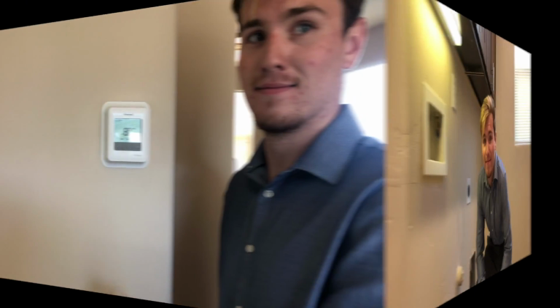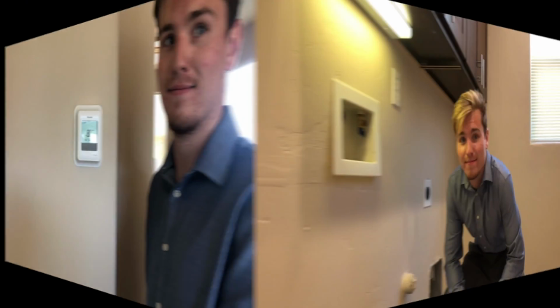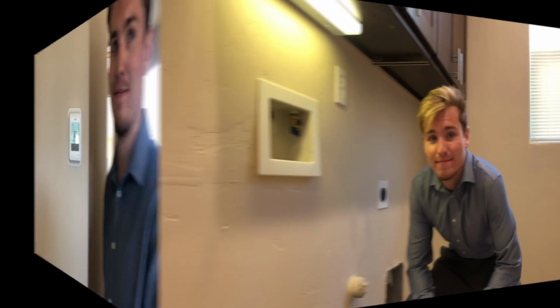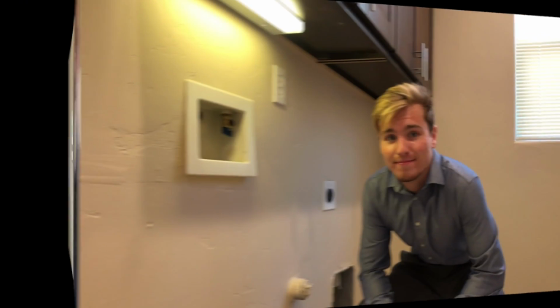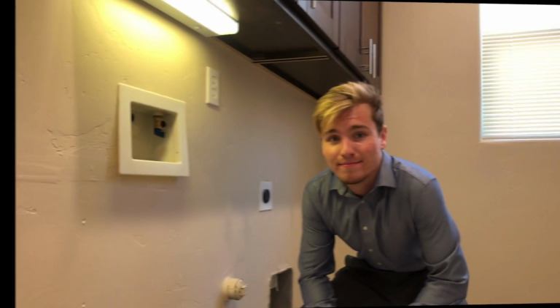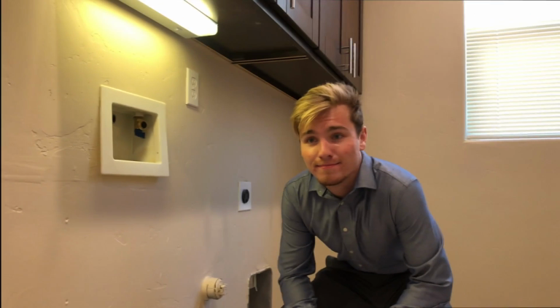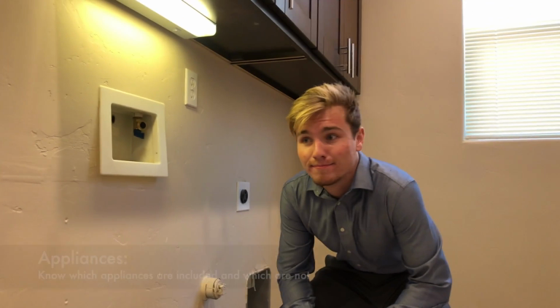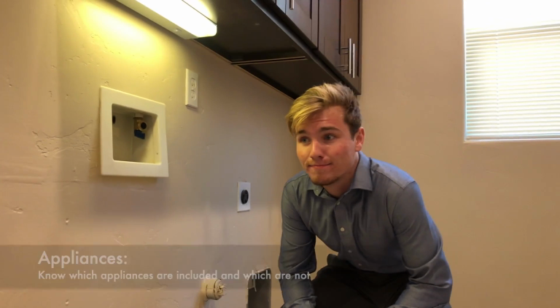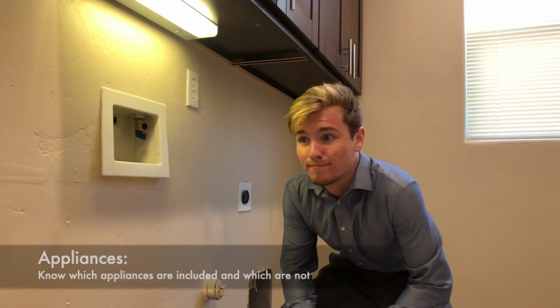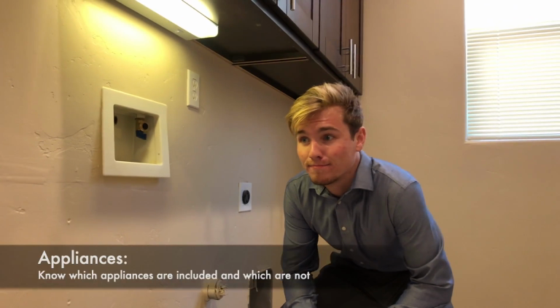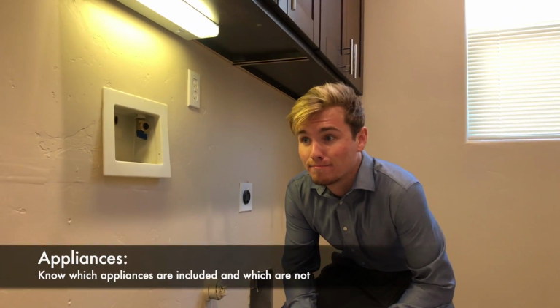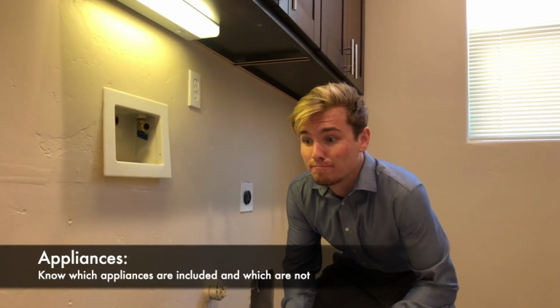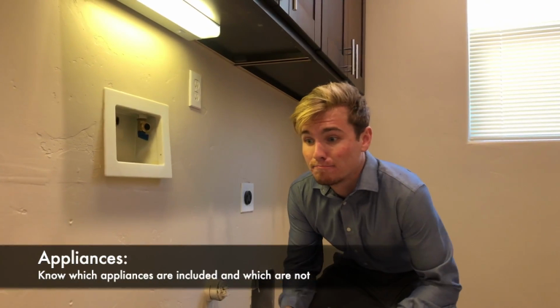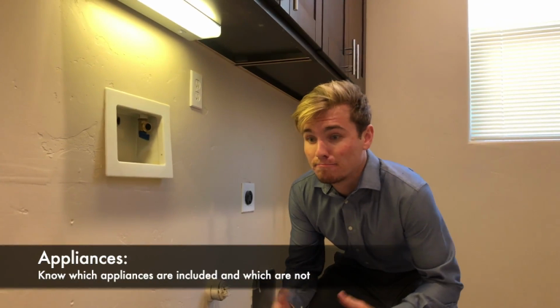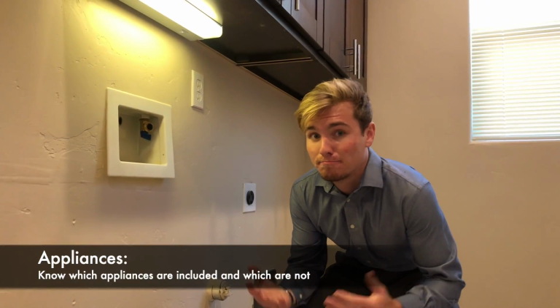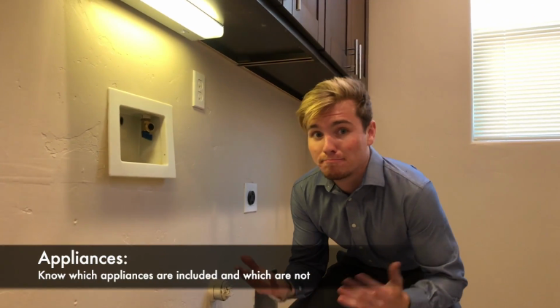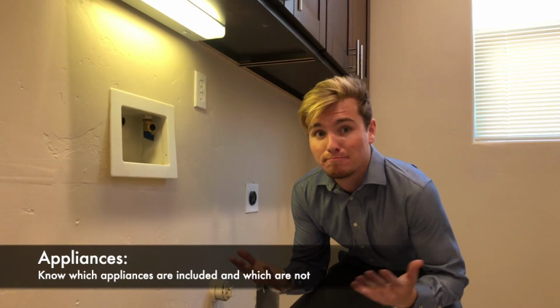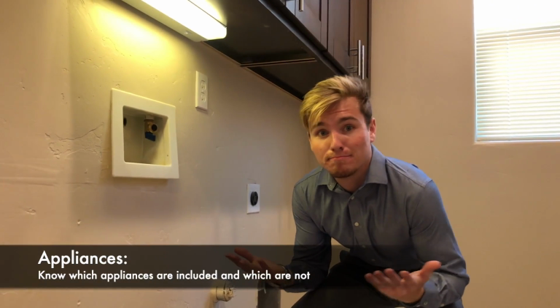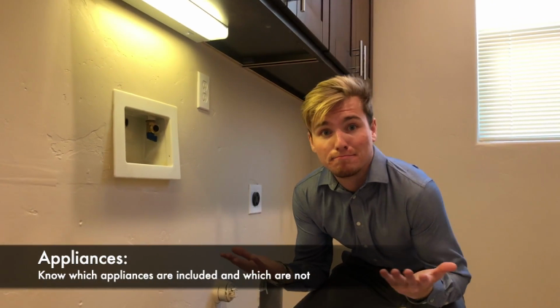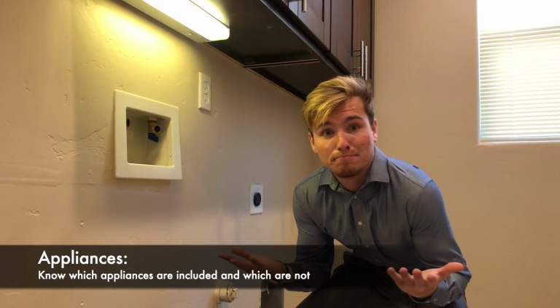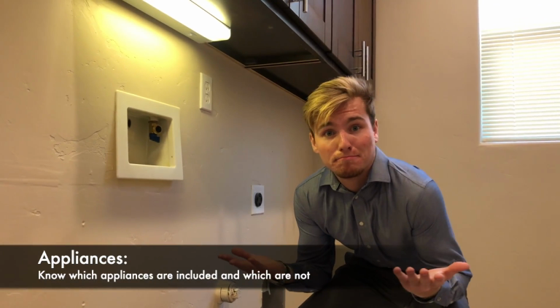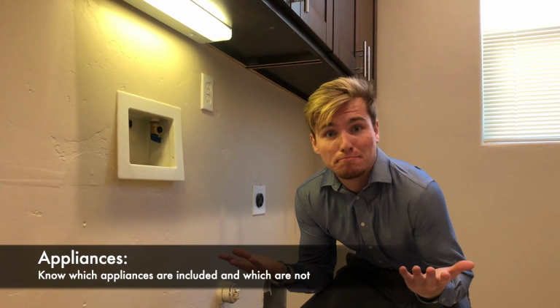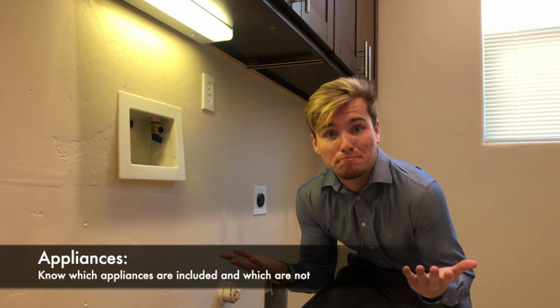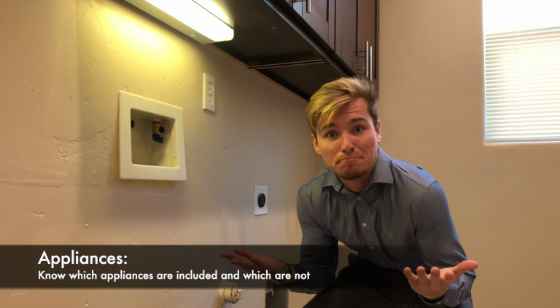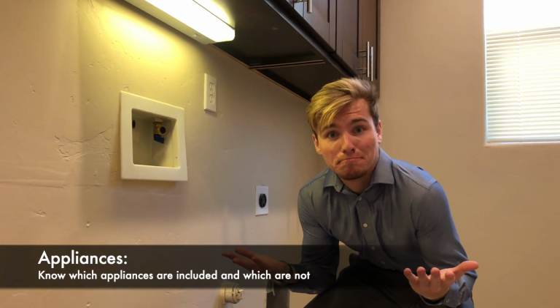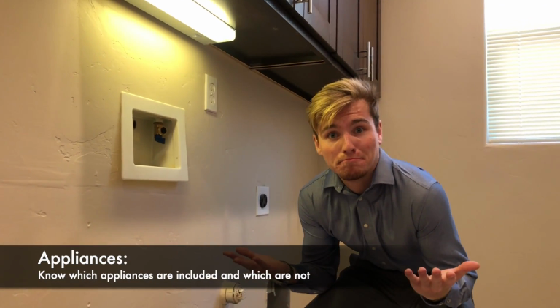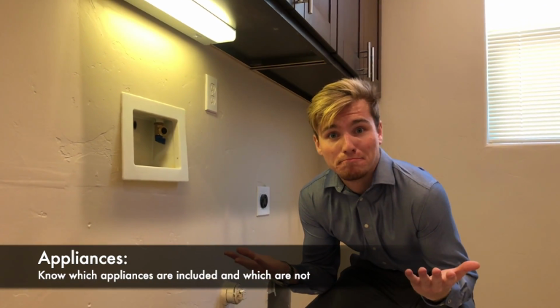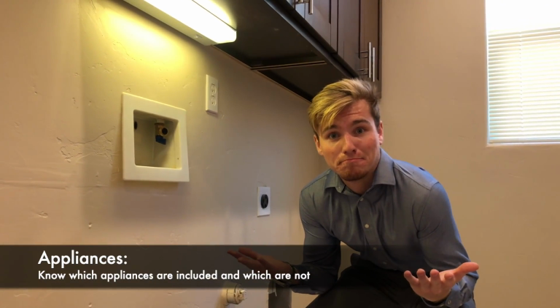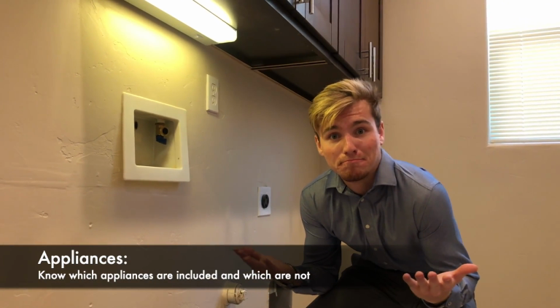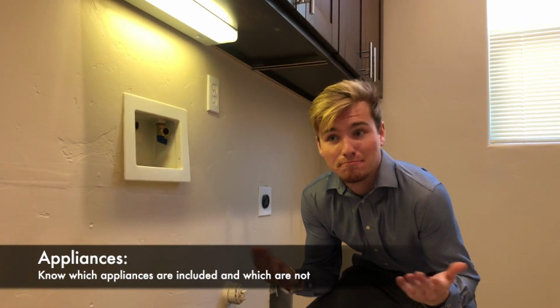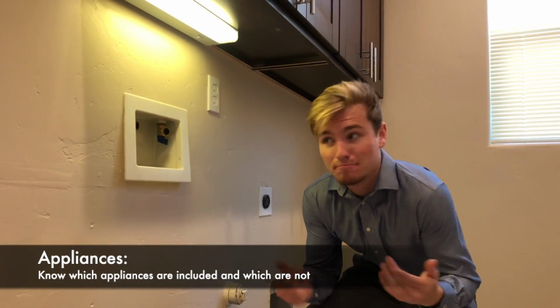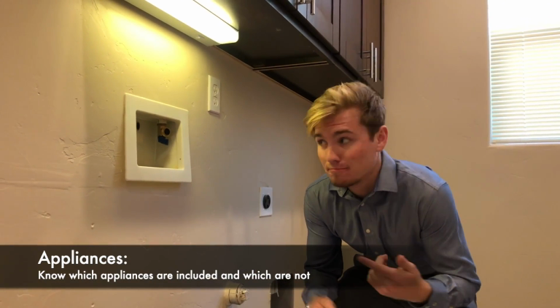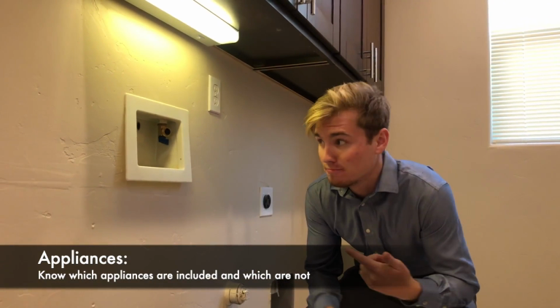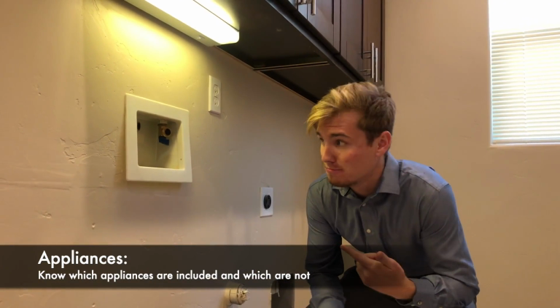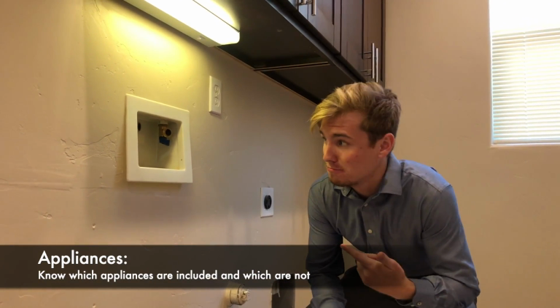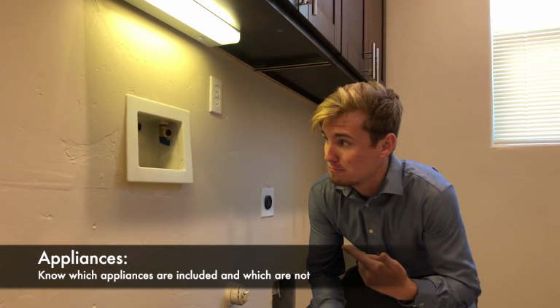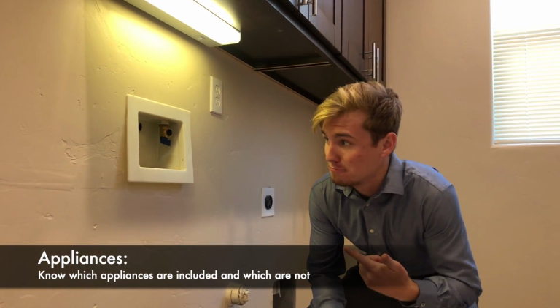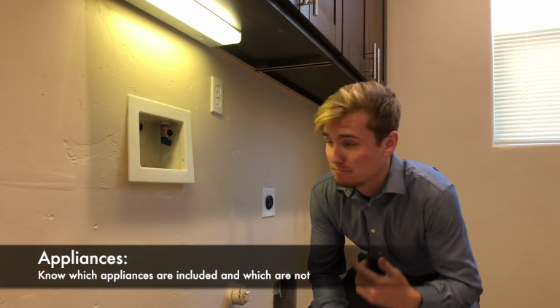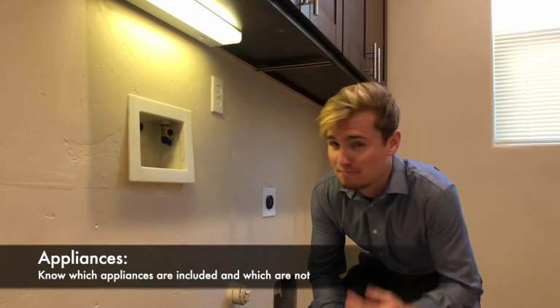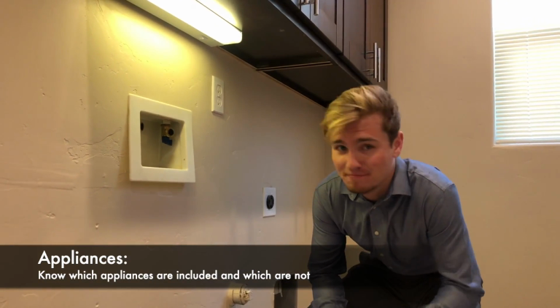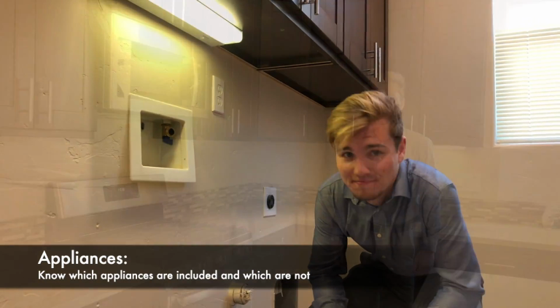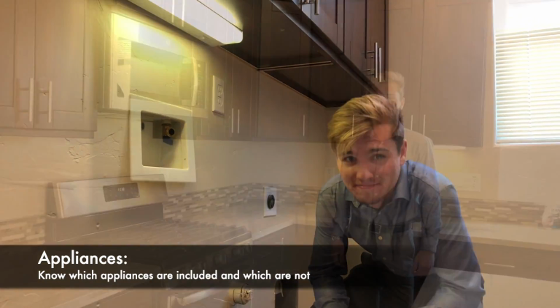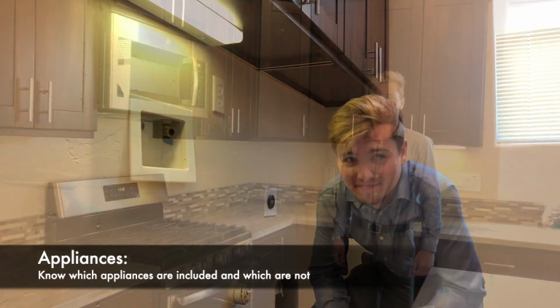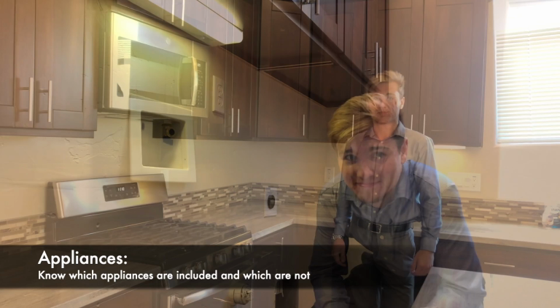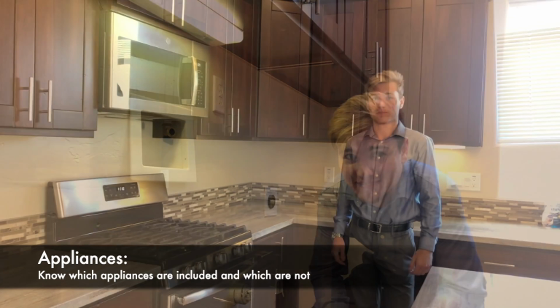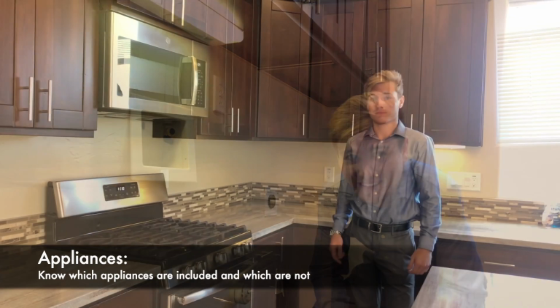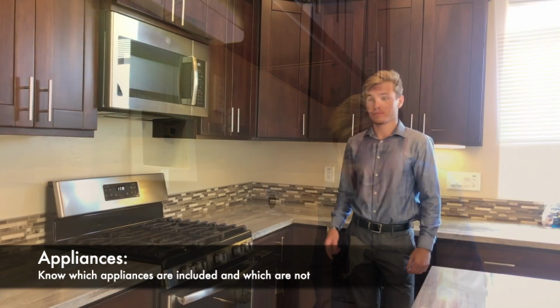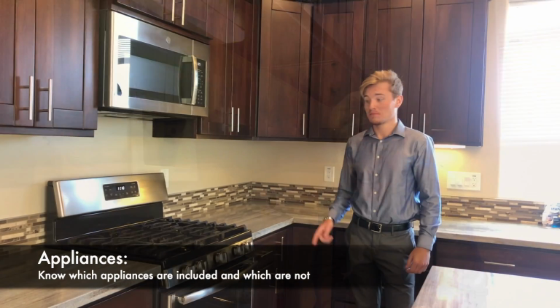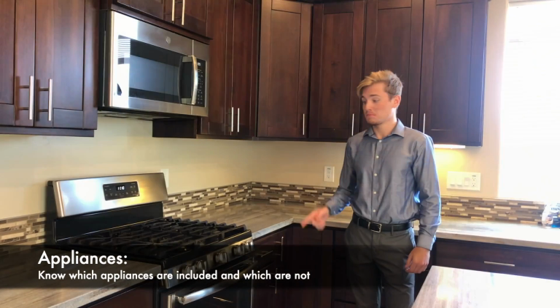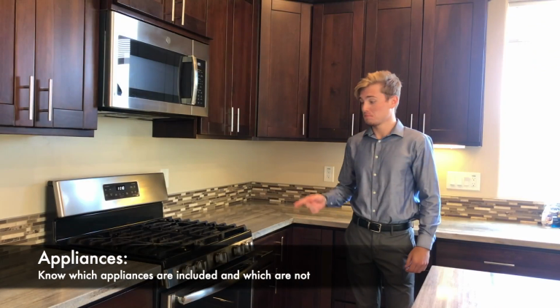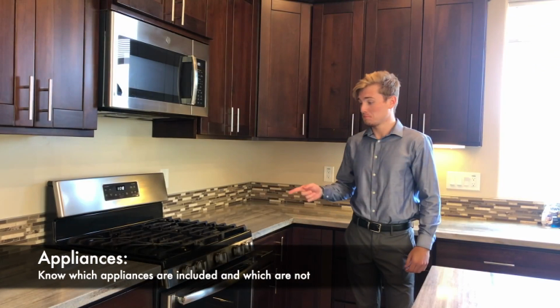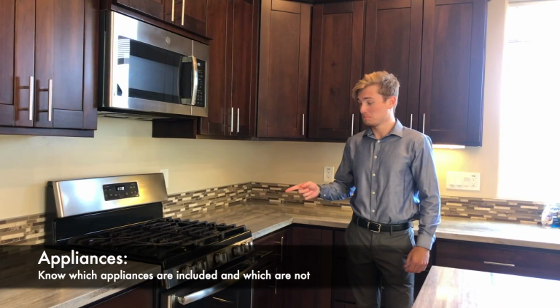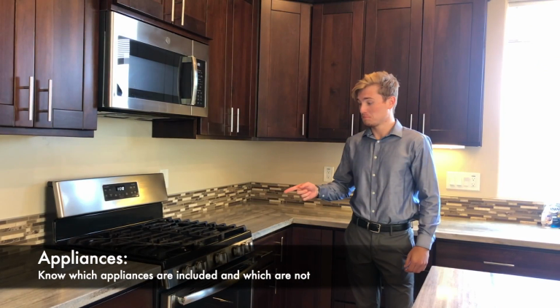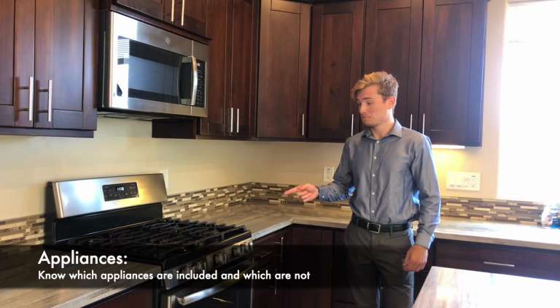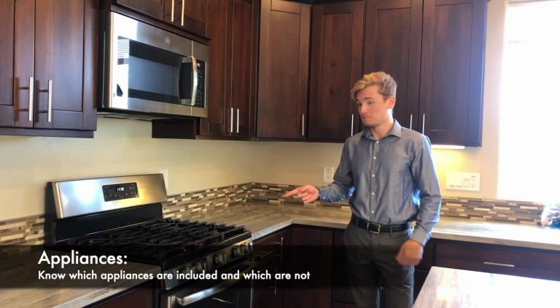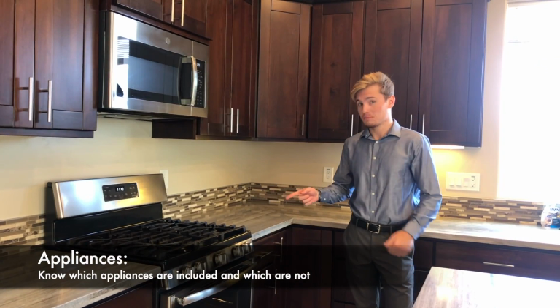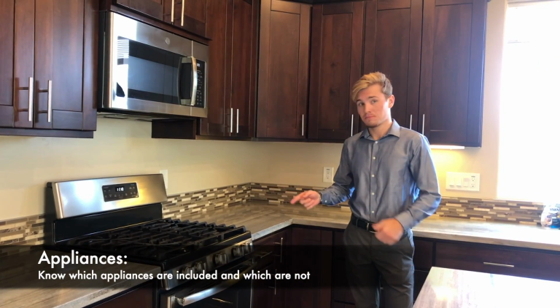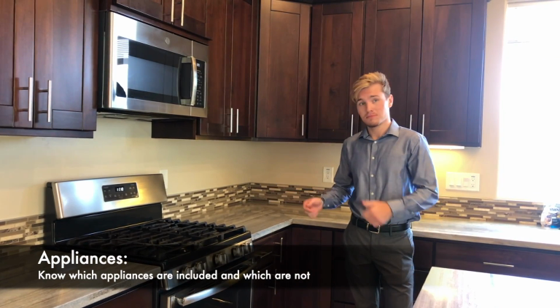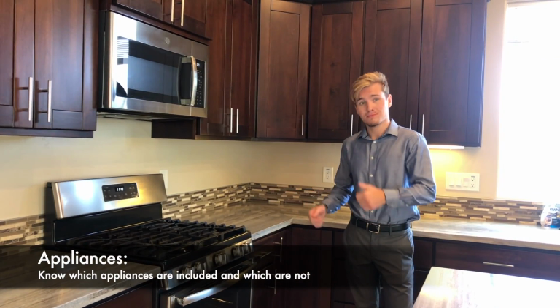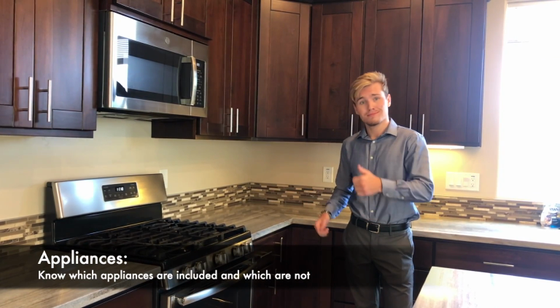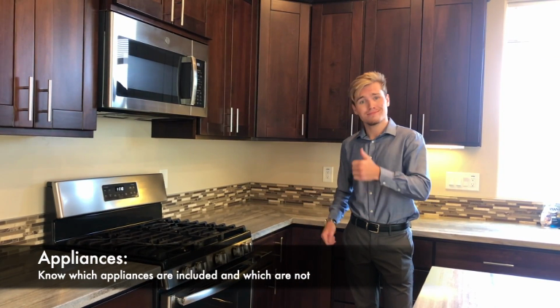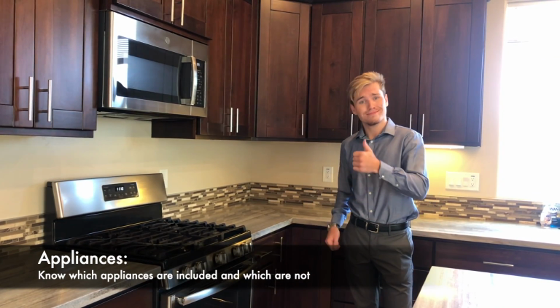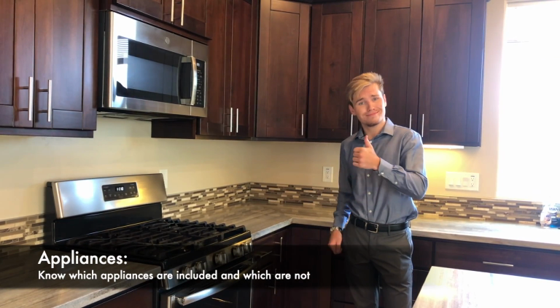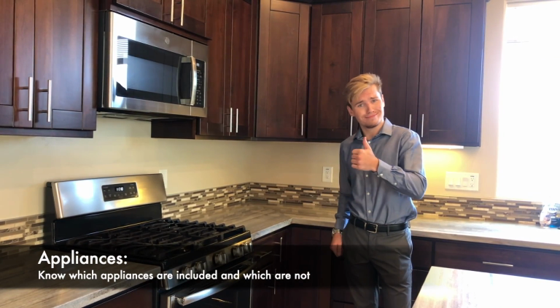It is also important to know which appliances are included and which aren't before the viewer arrives. This way you don't give out any misinformation.